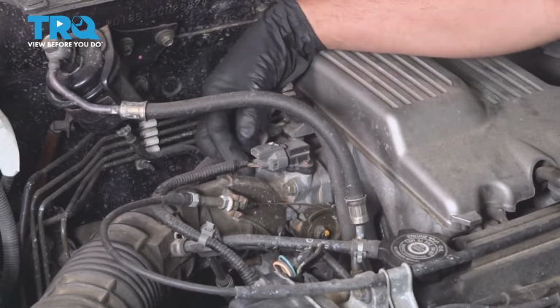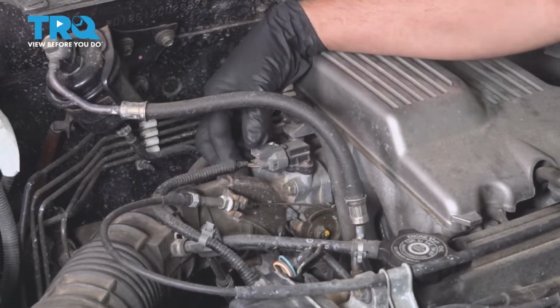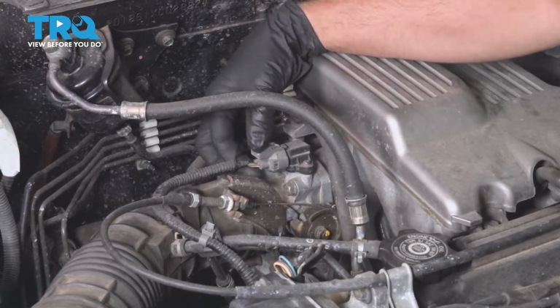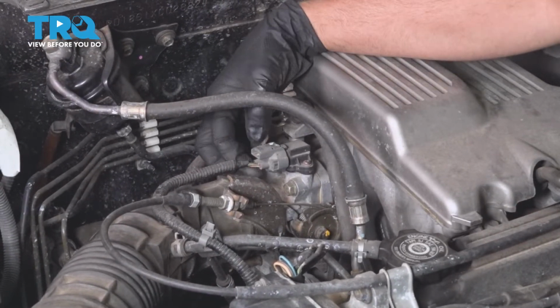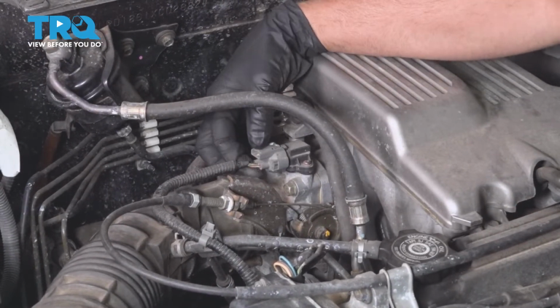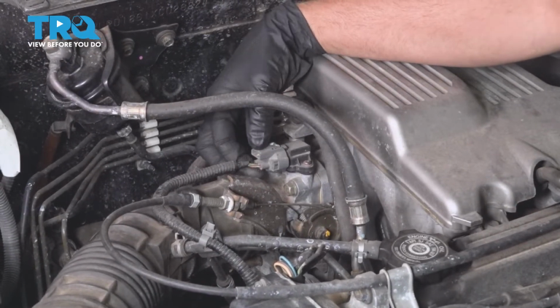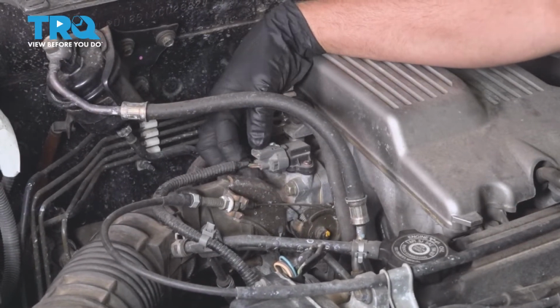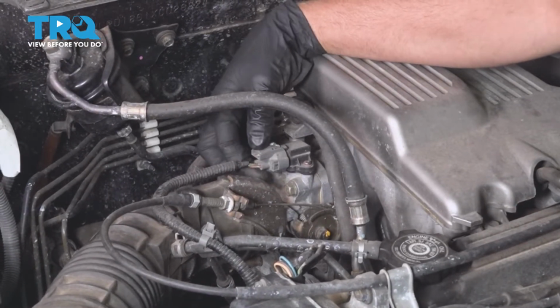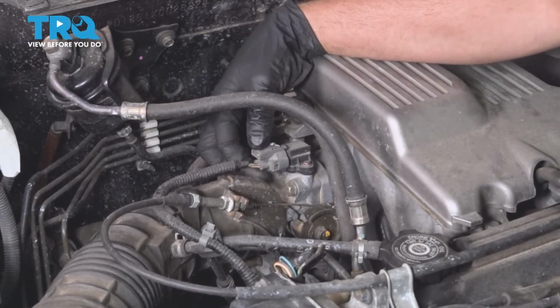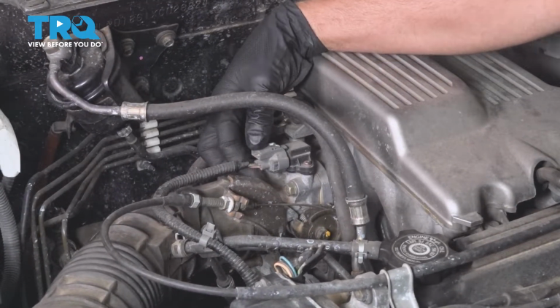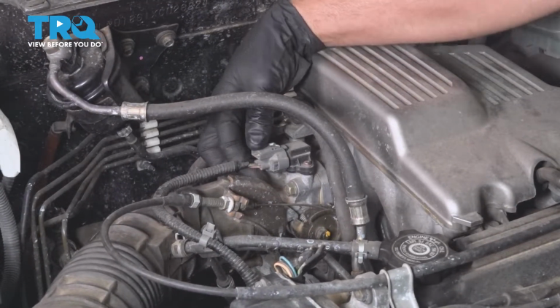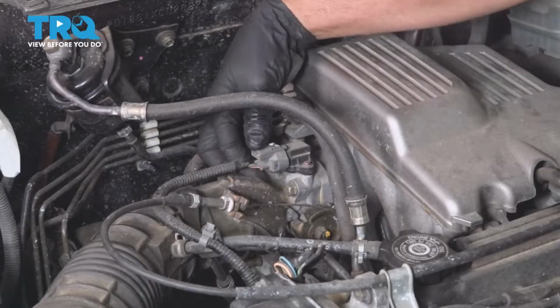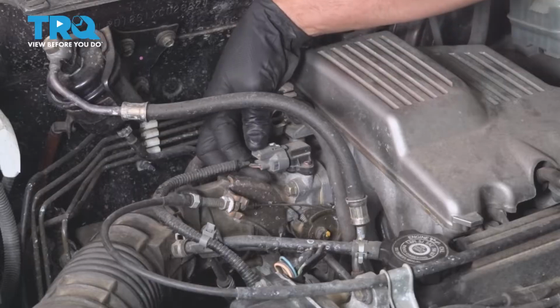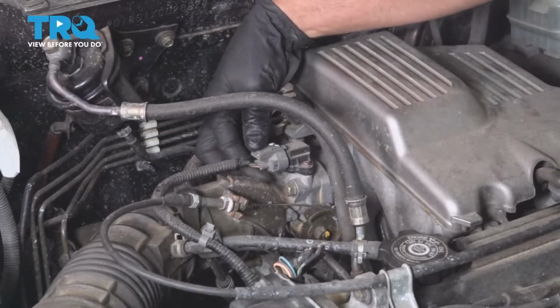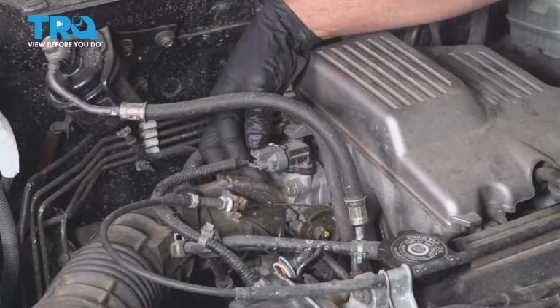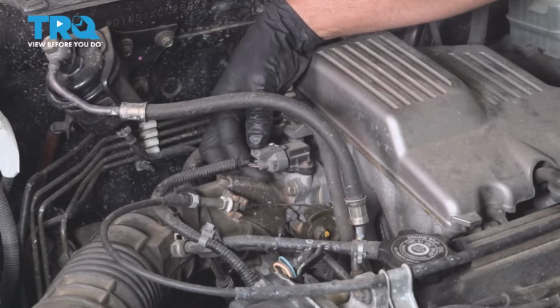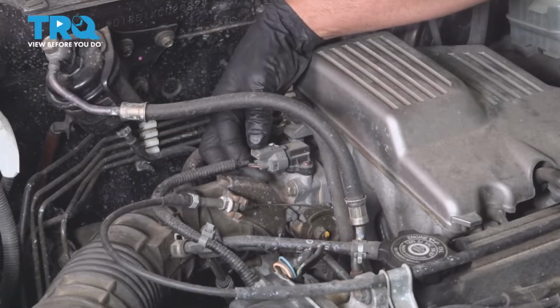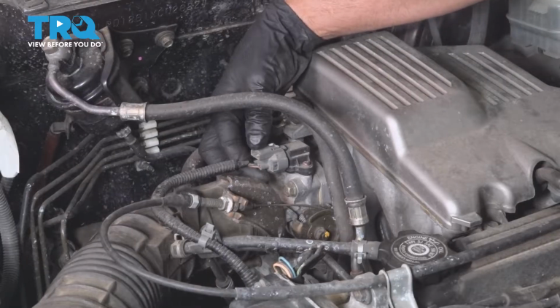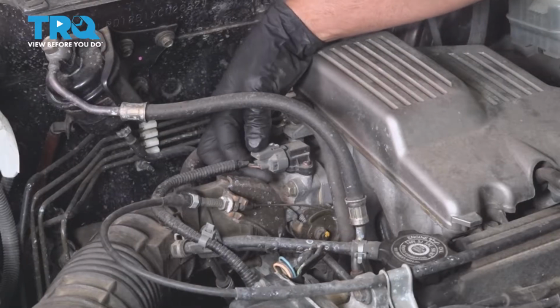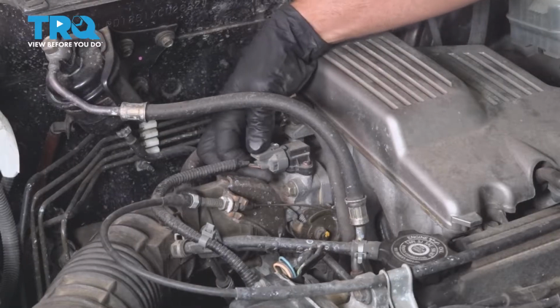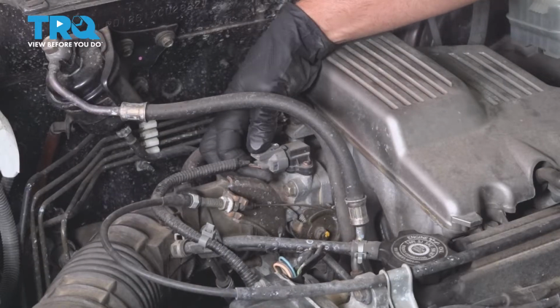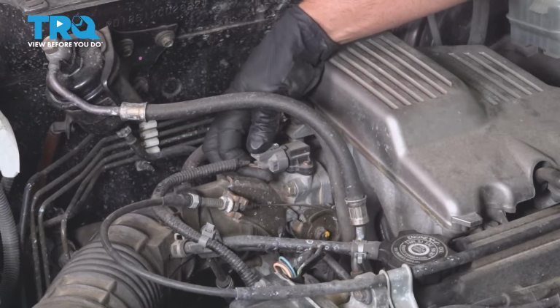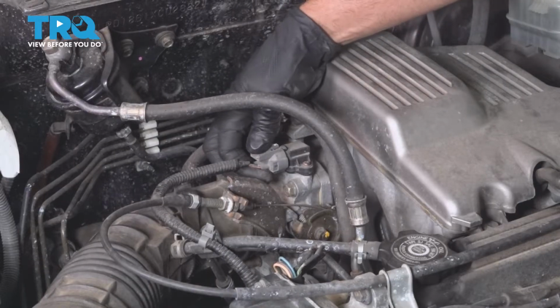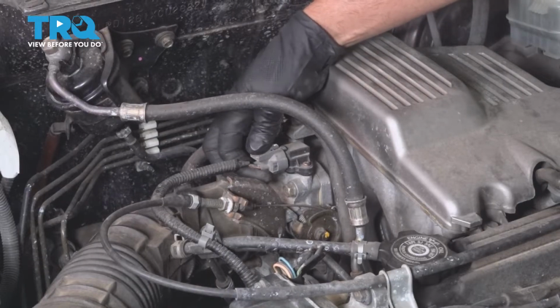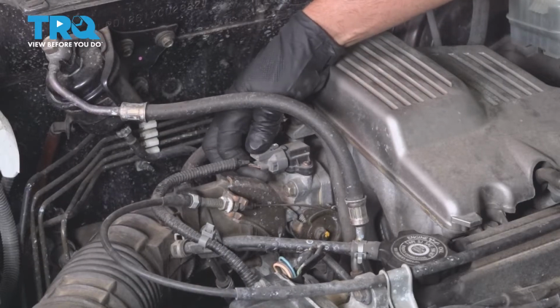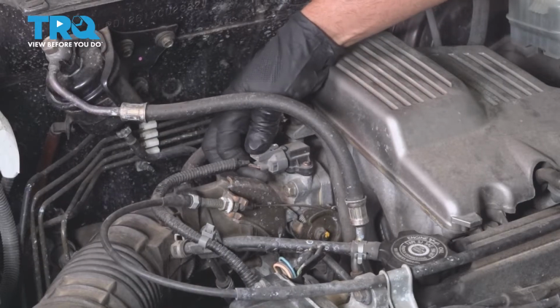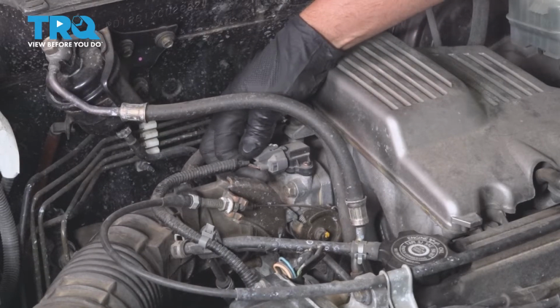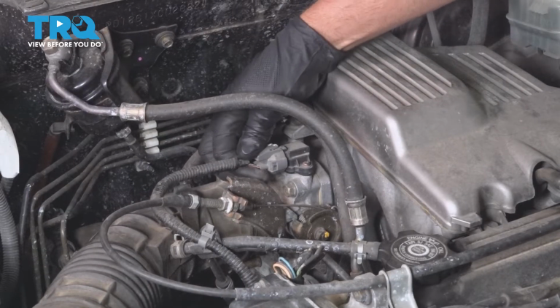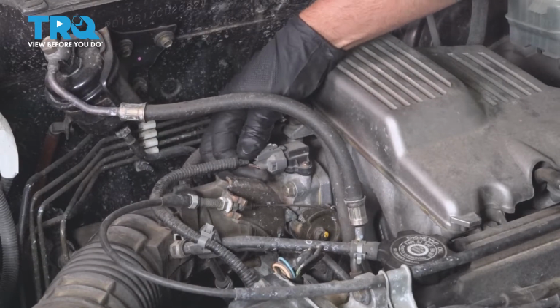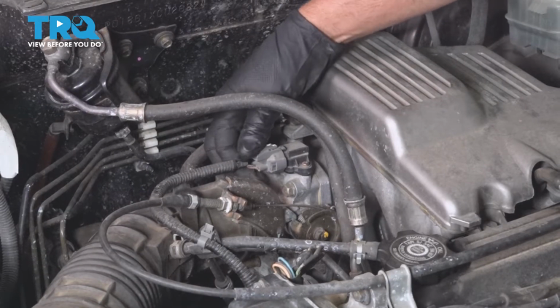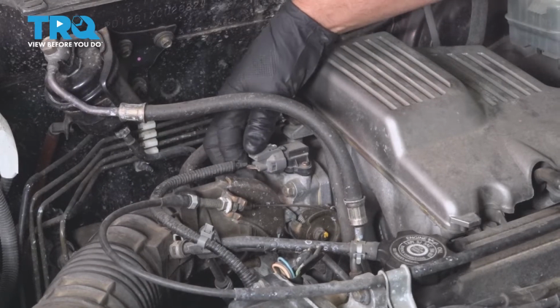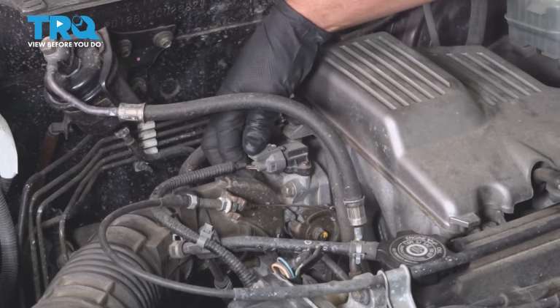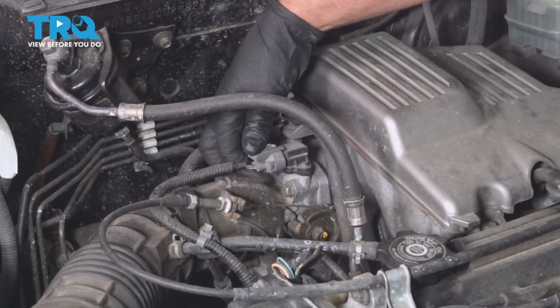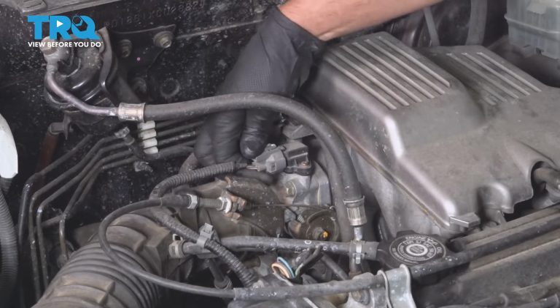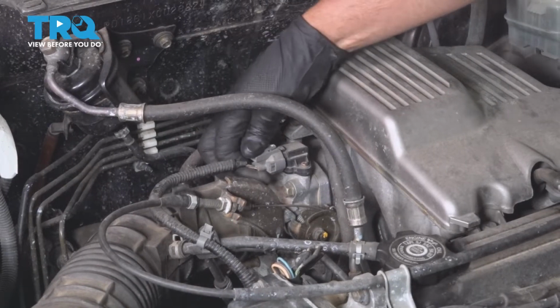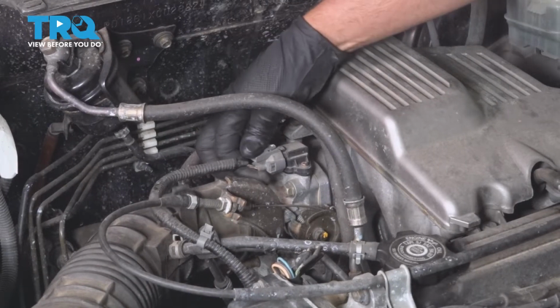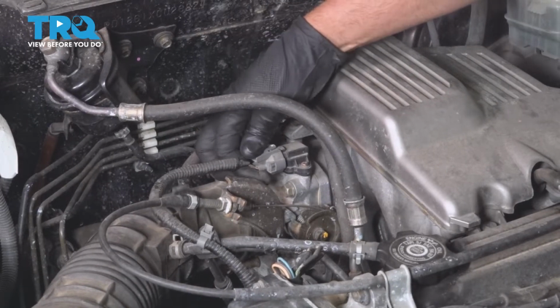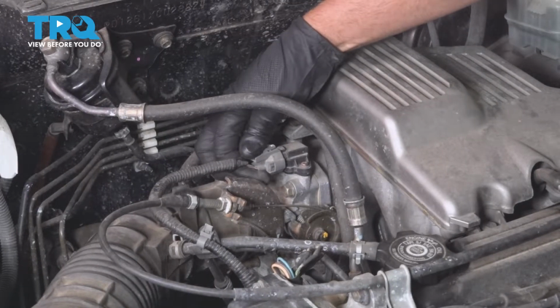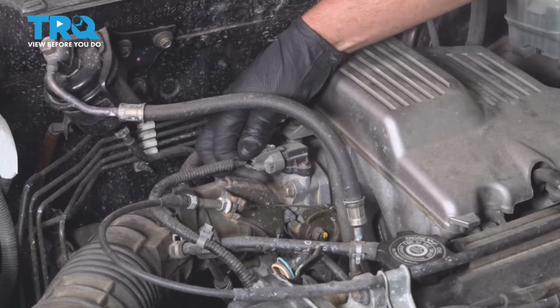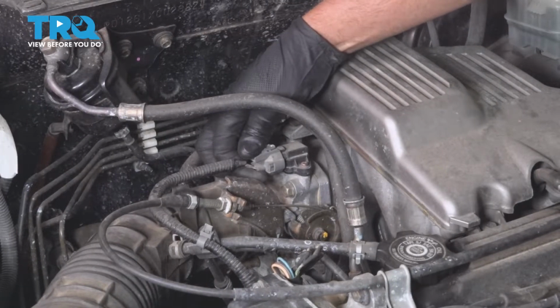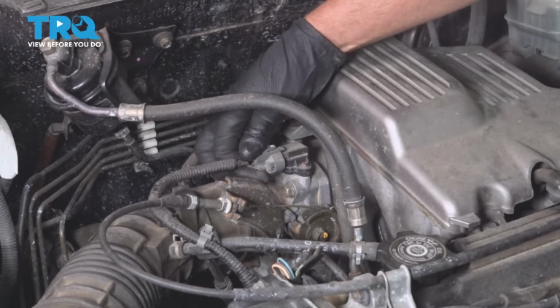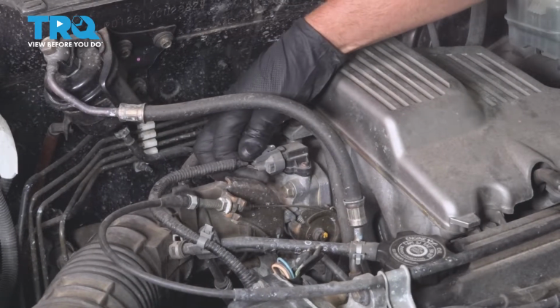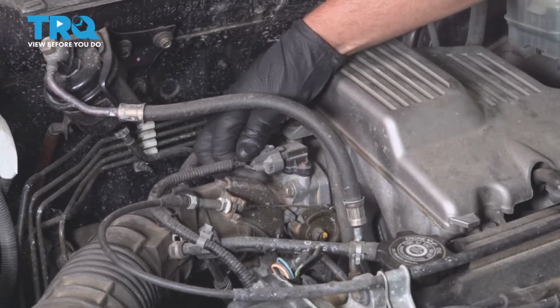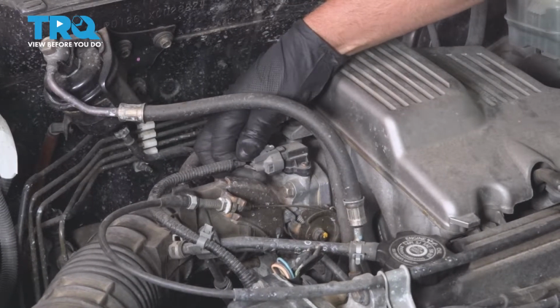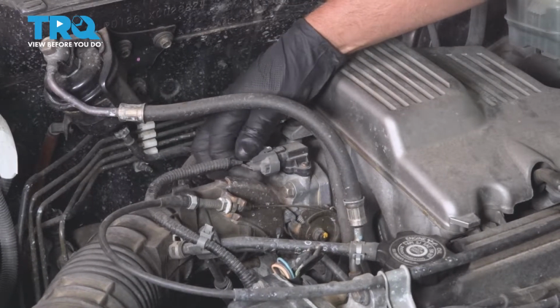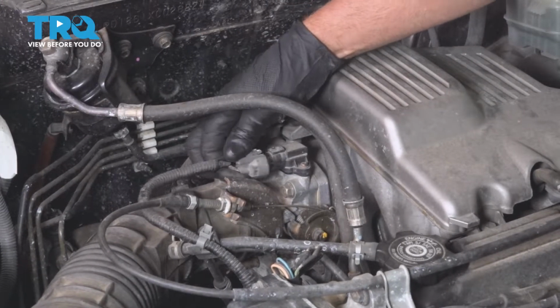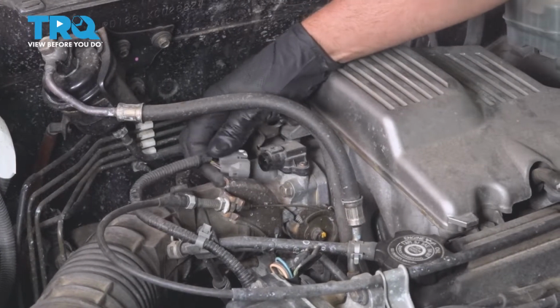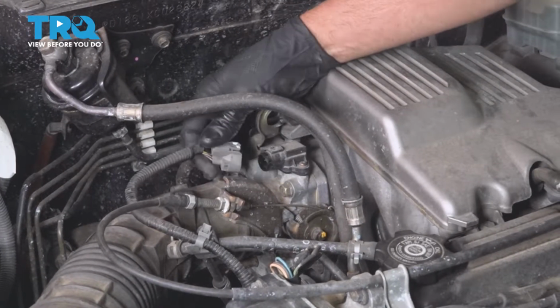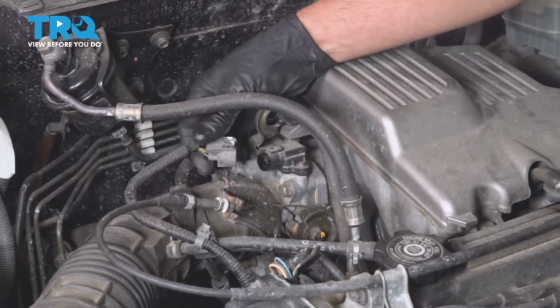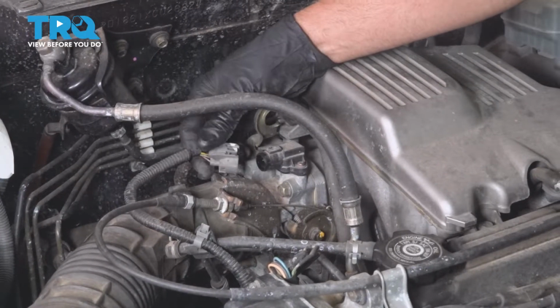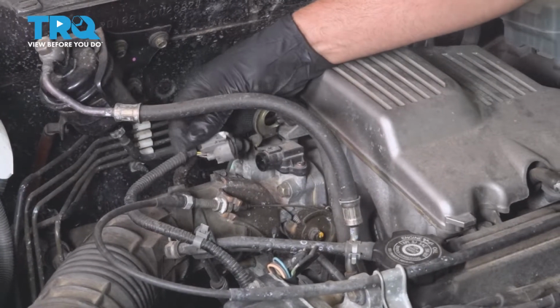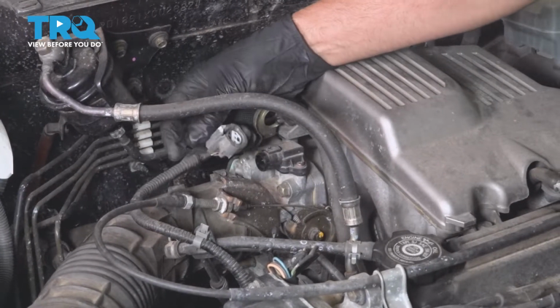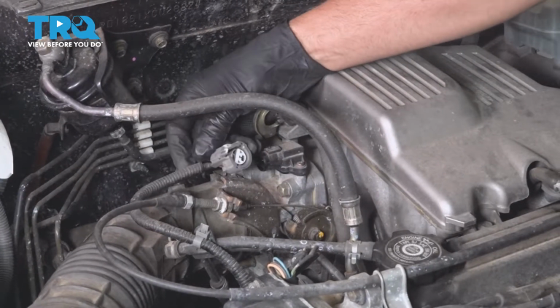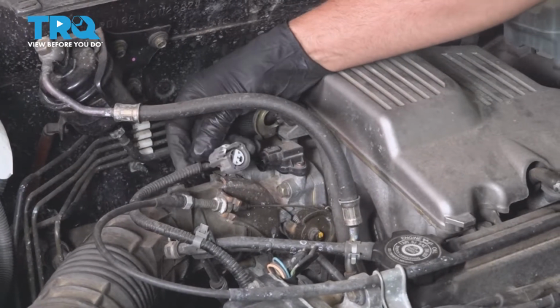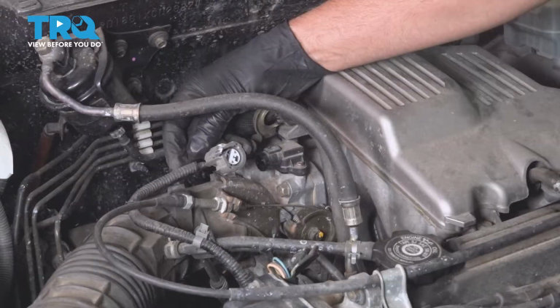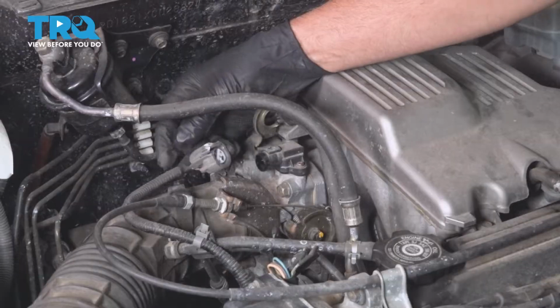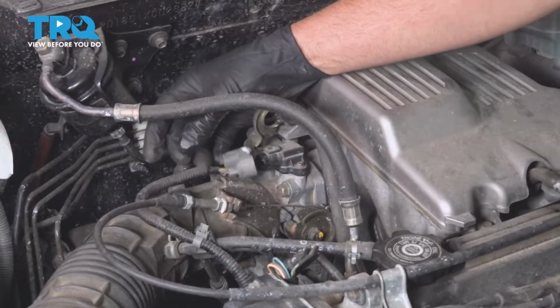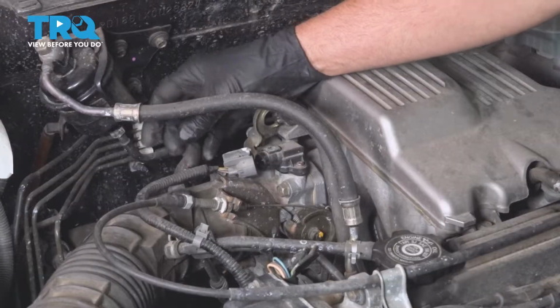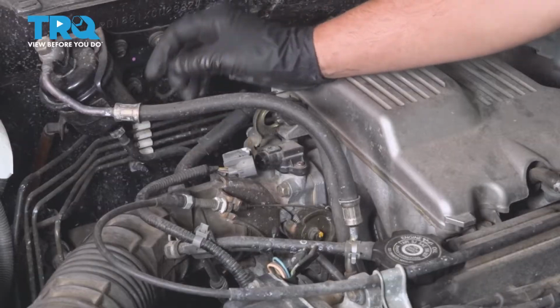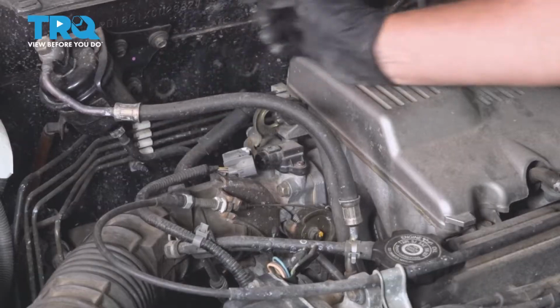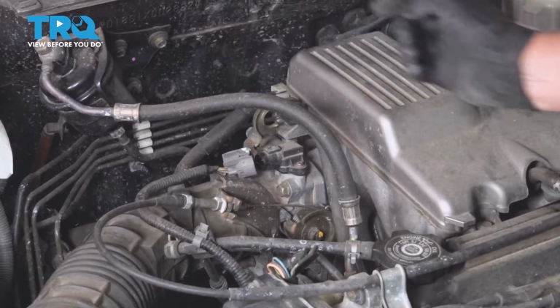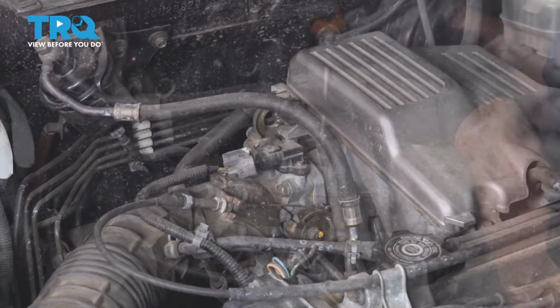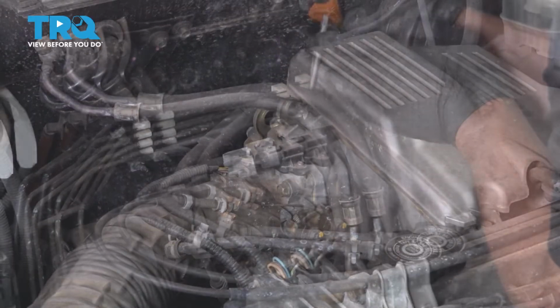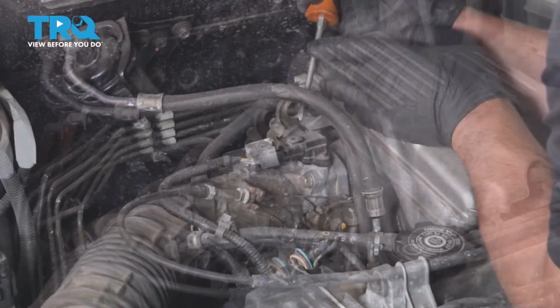I'm gonna disconnect the connector and just push down on the tab, wiggle it off, slide it off.